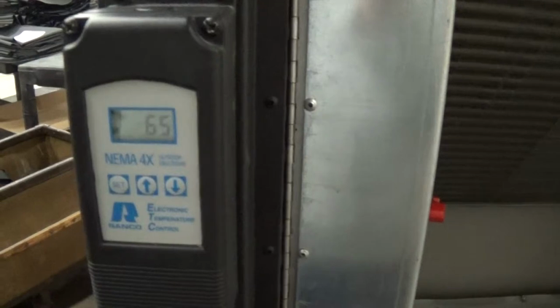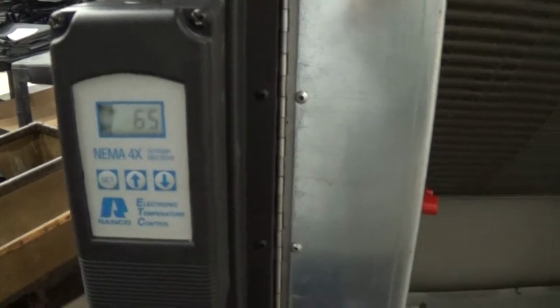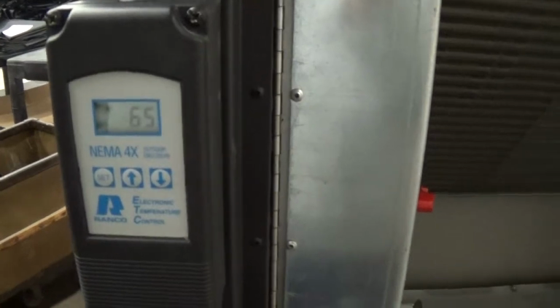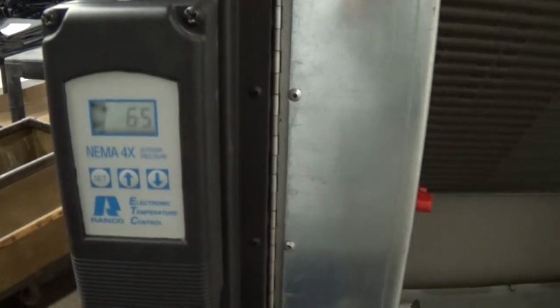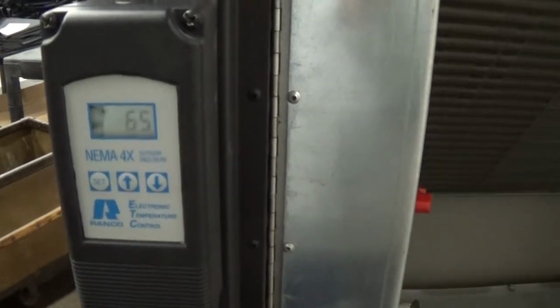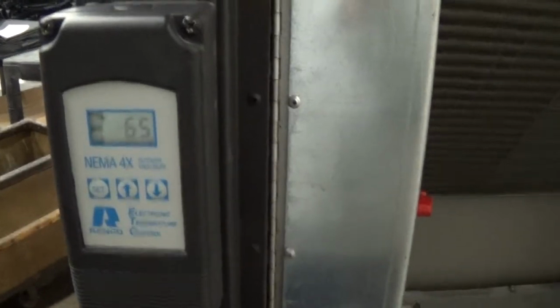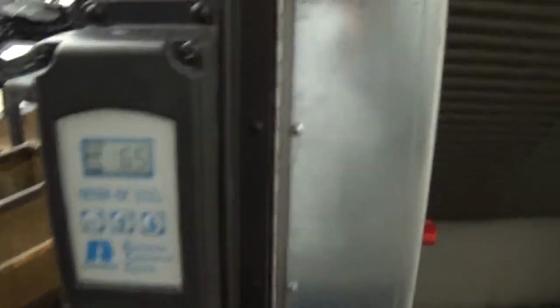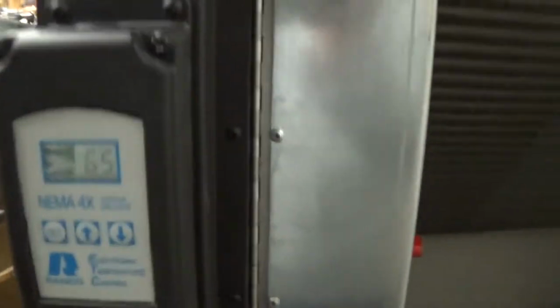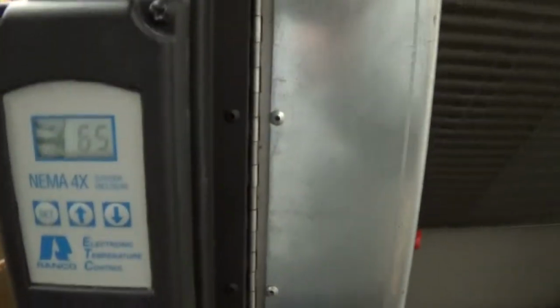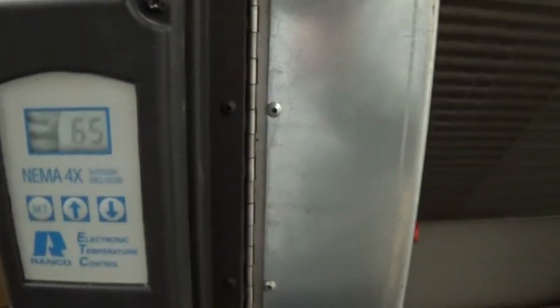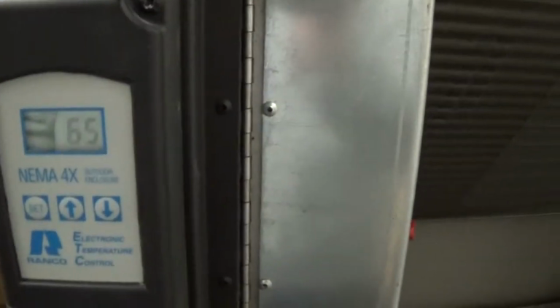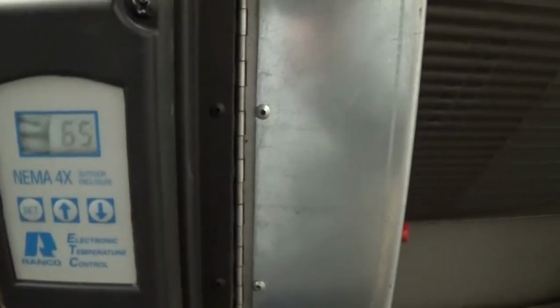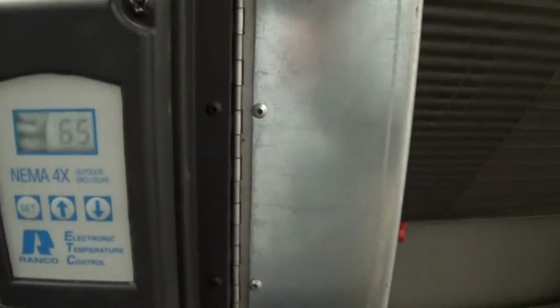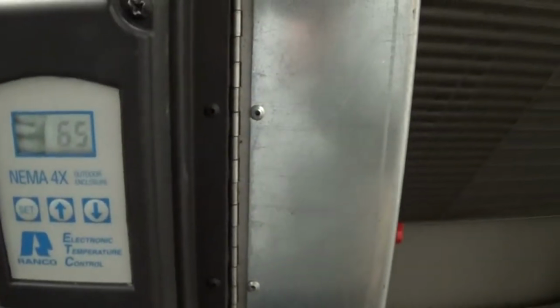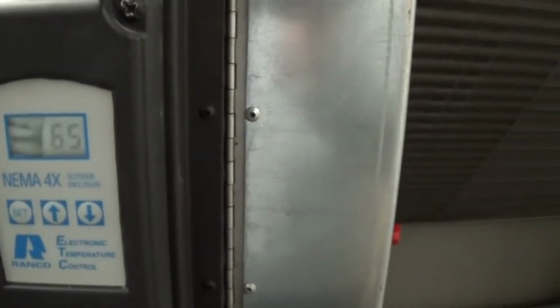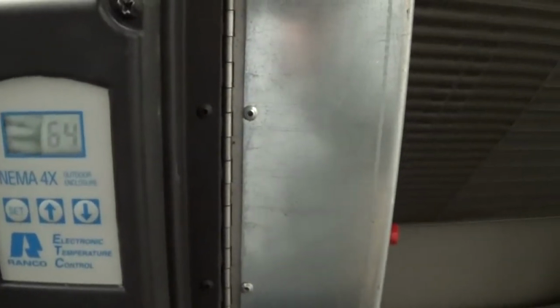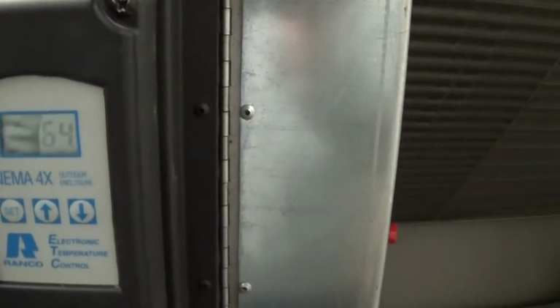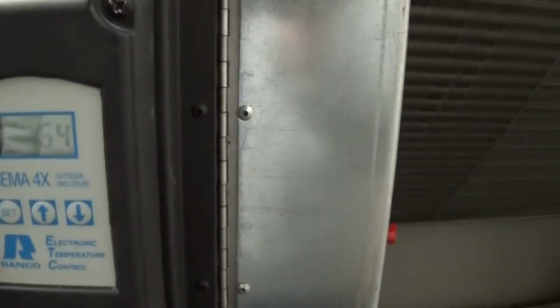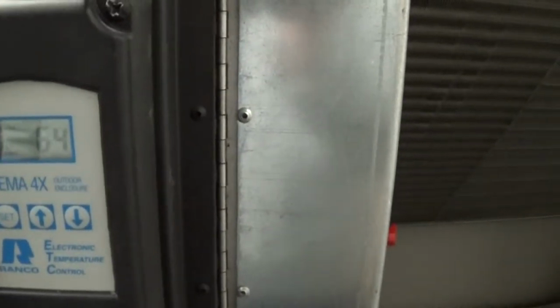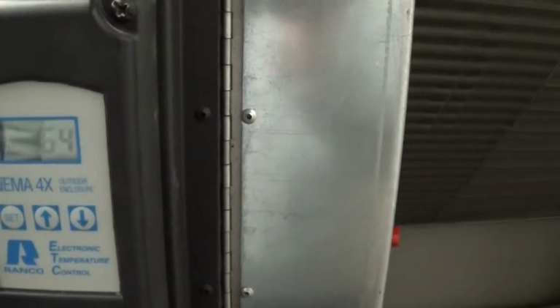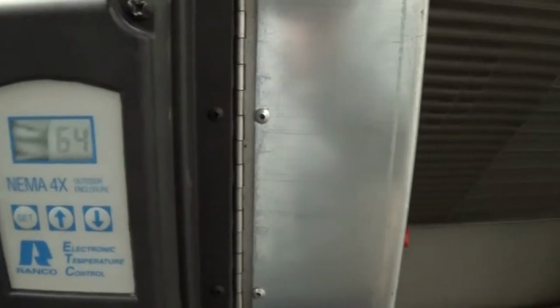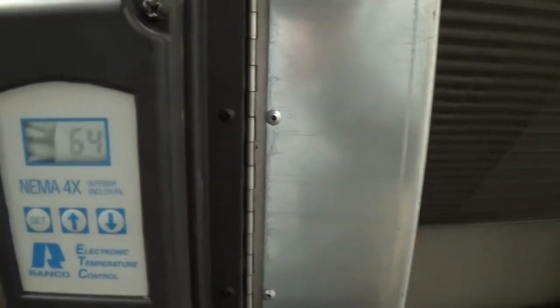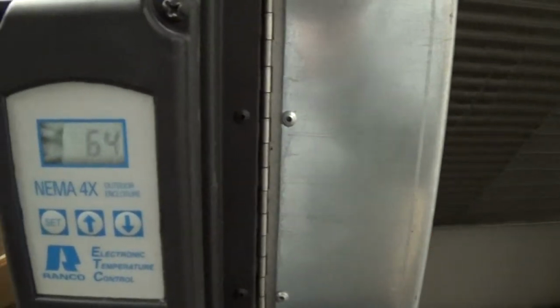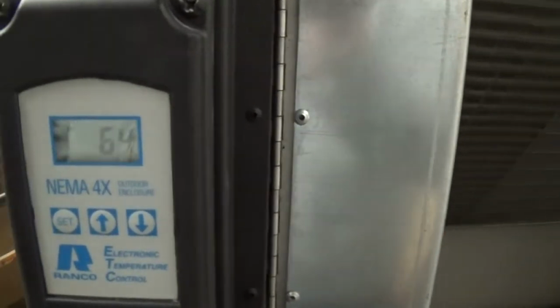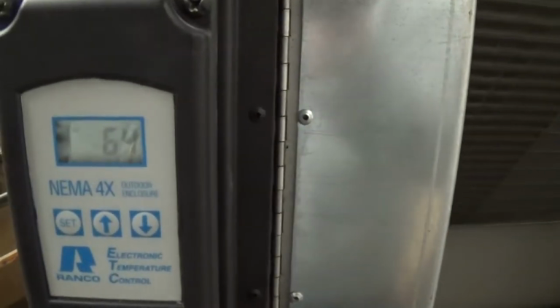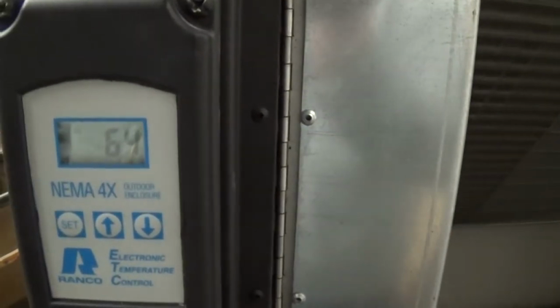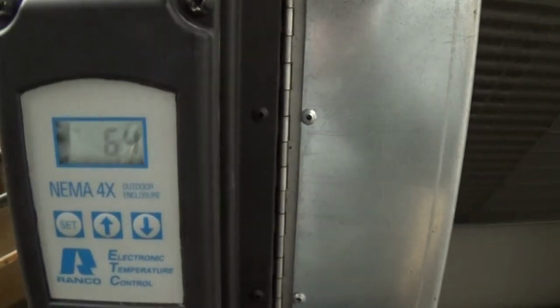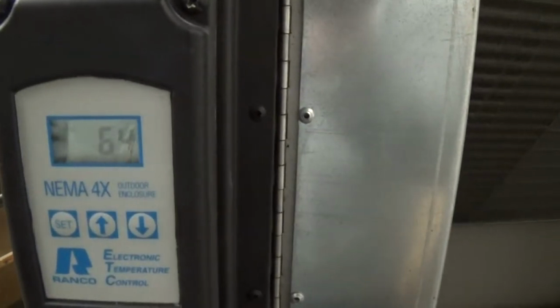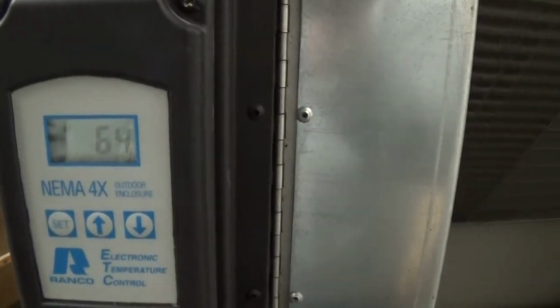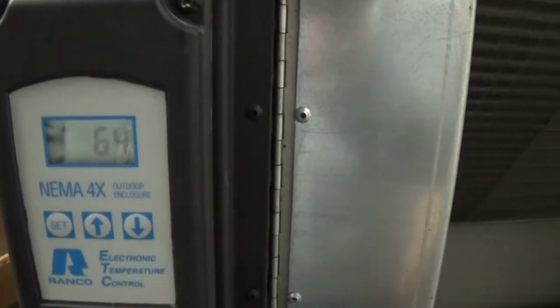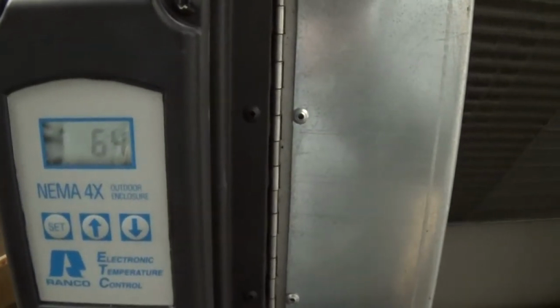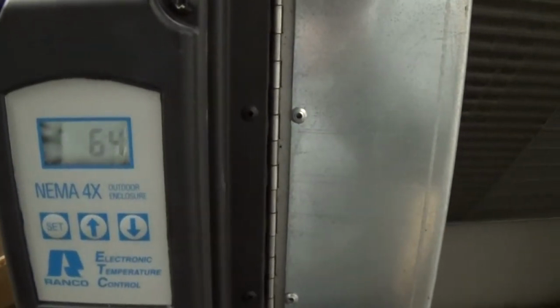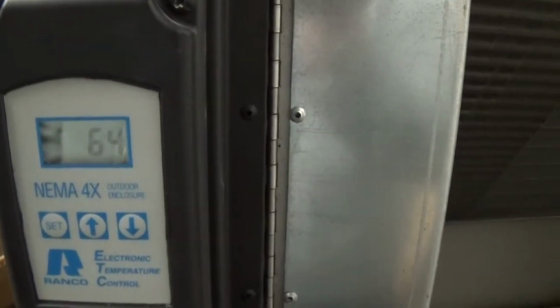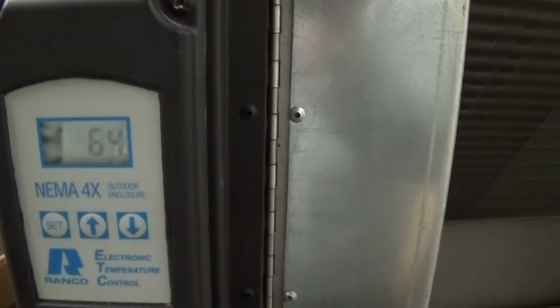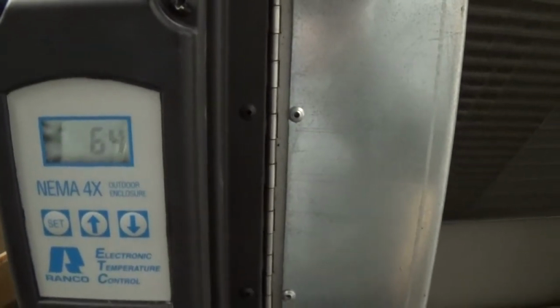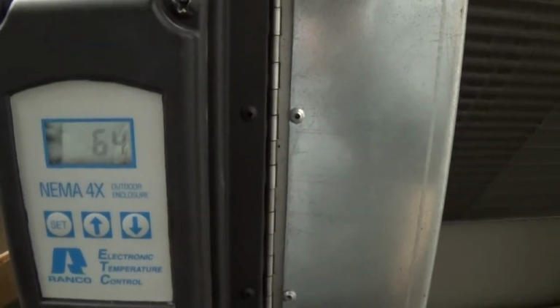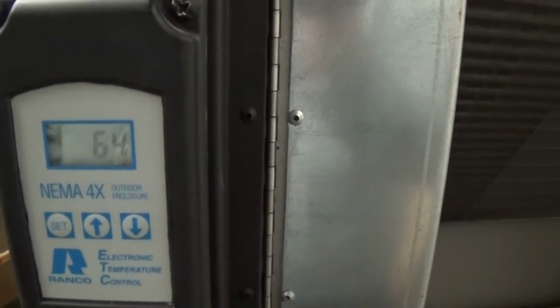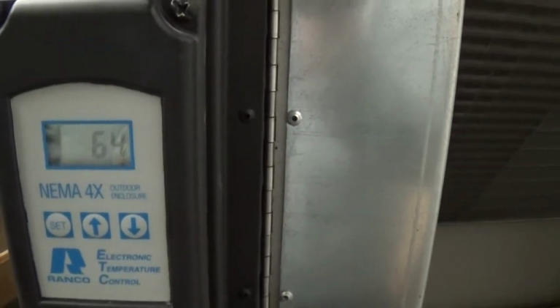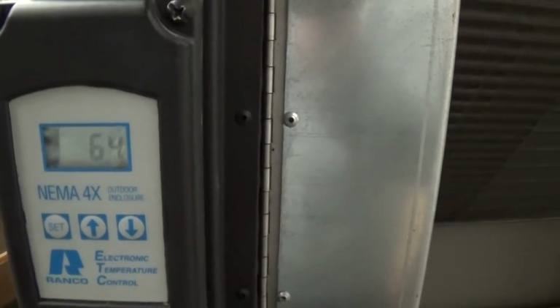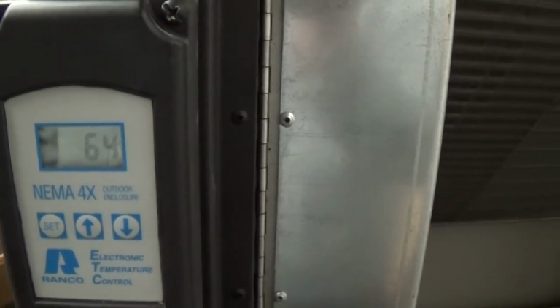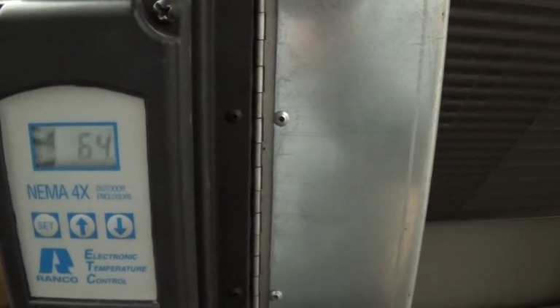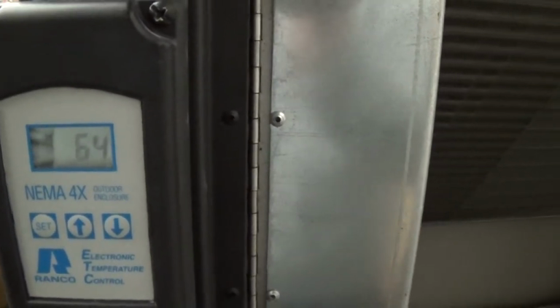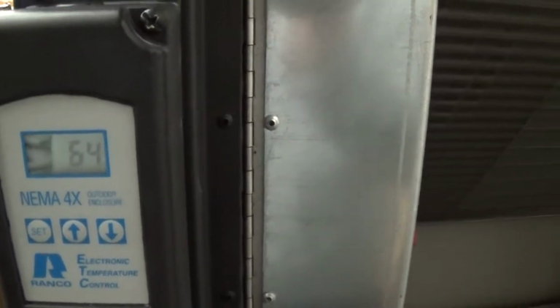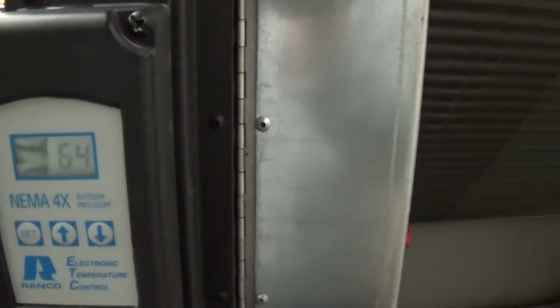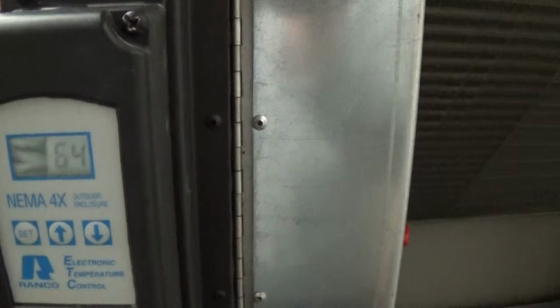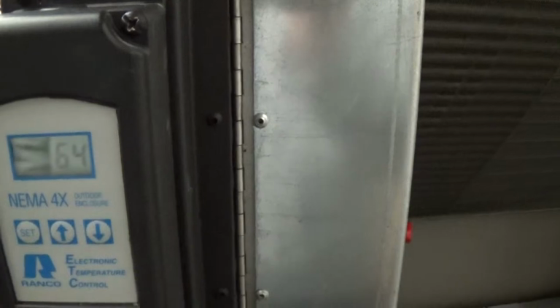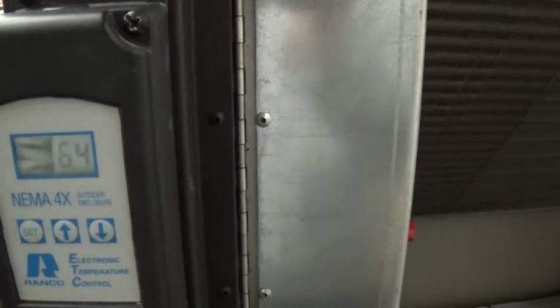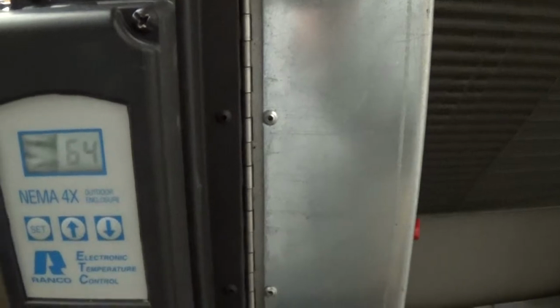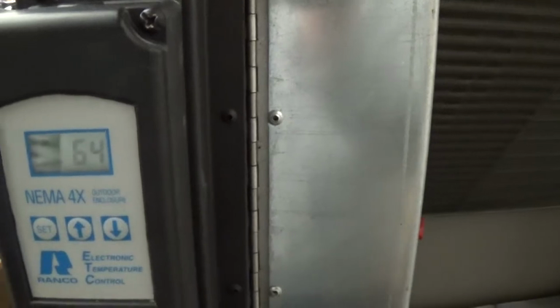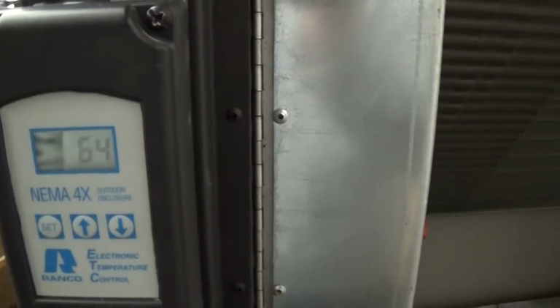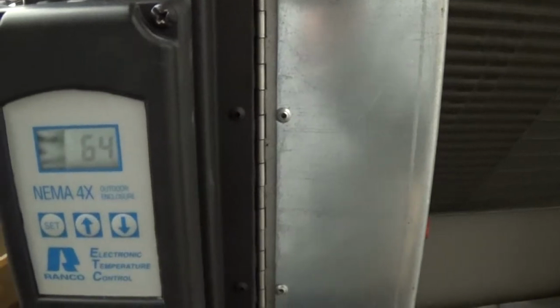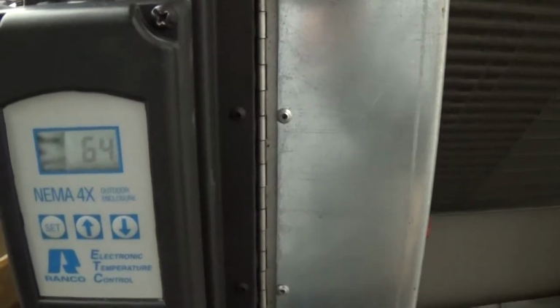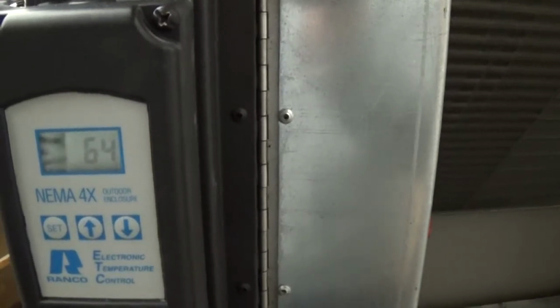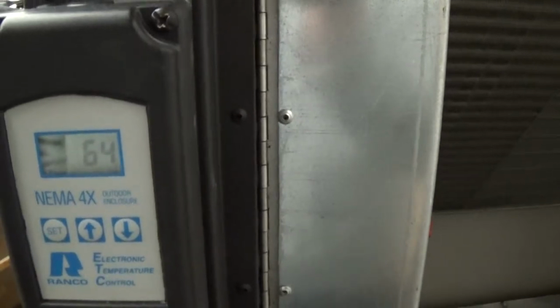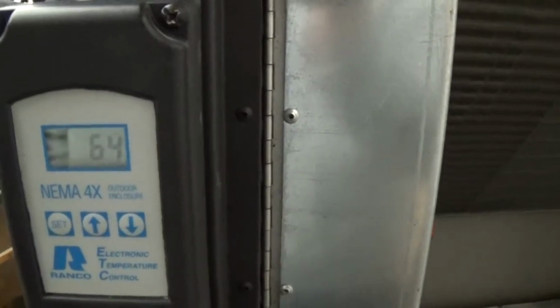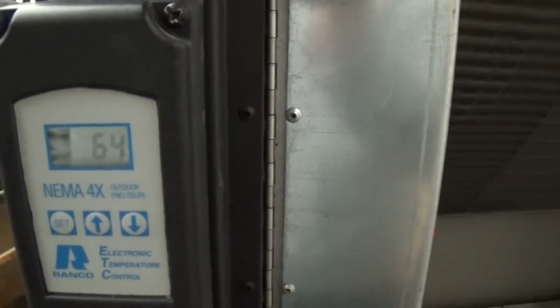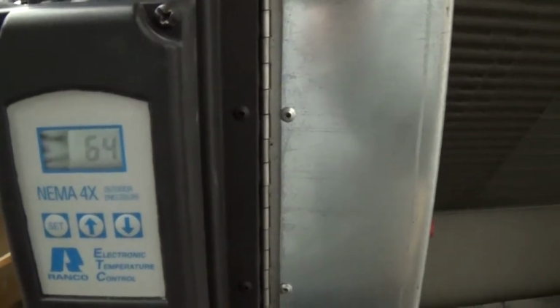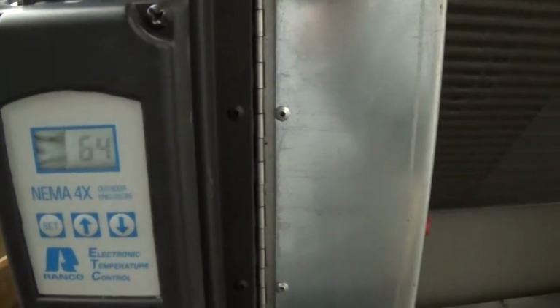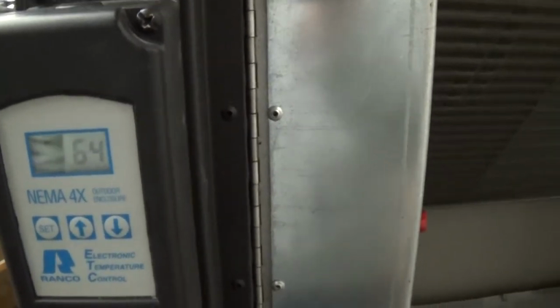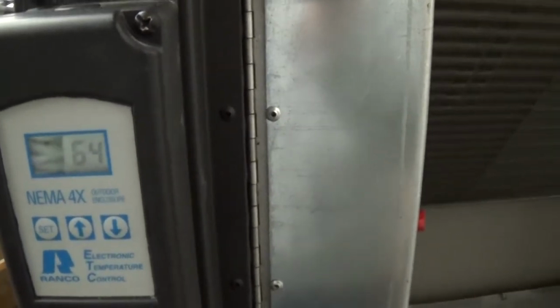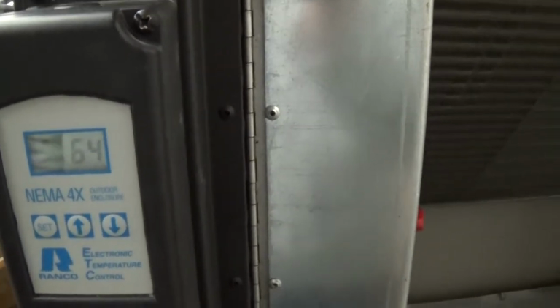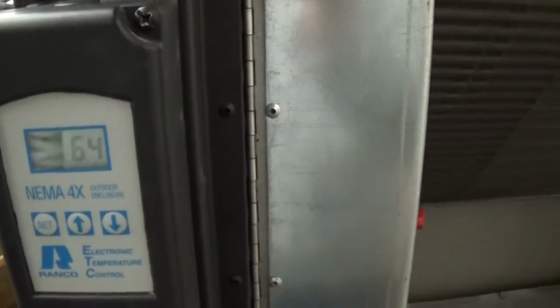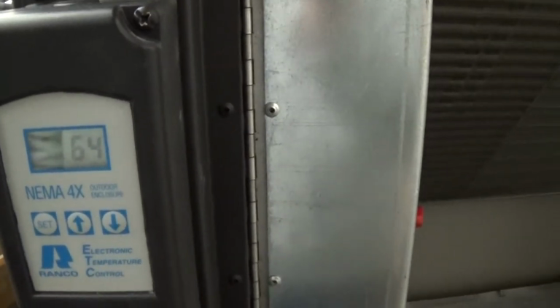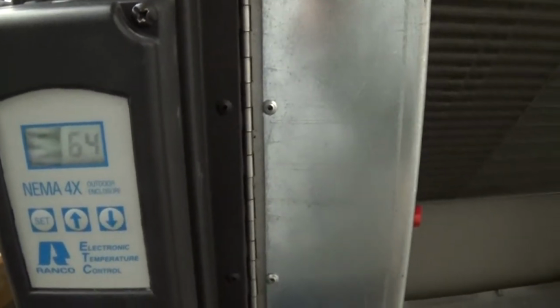So right now I think we started at 69 or 70 degrees. I'm going to show you — it's showing down to 45.